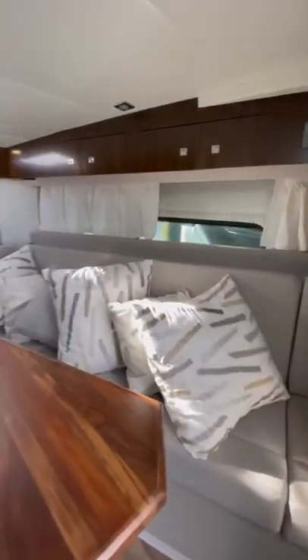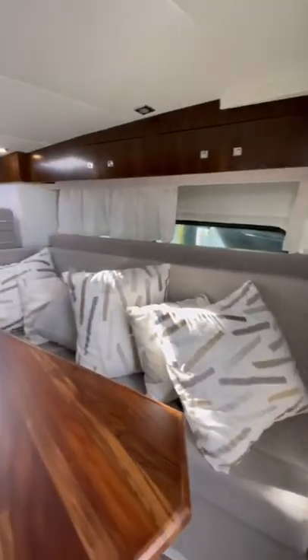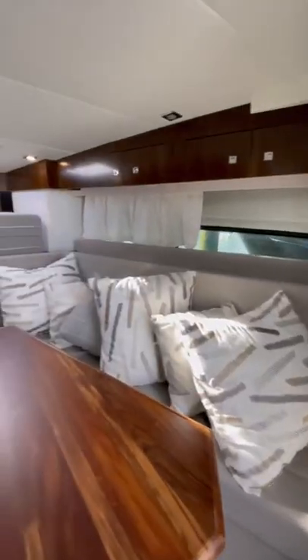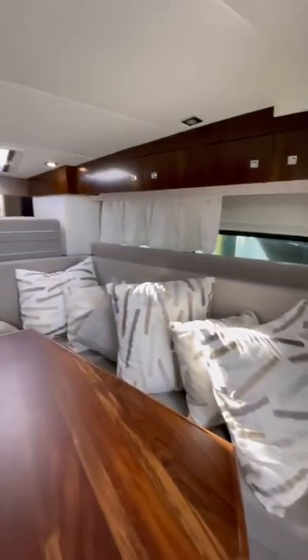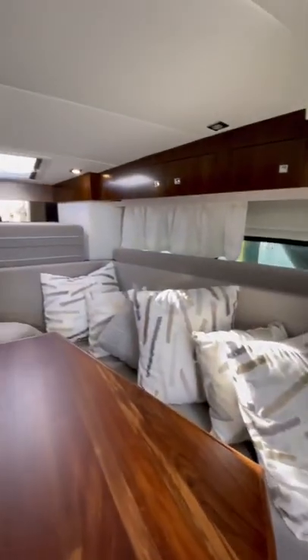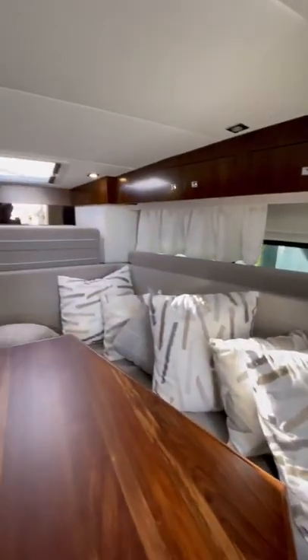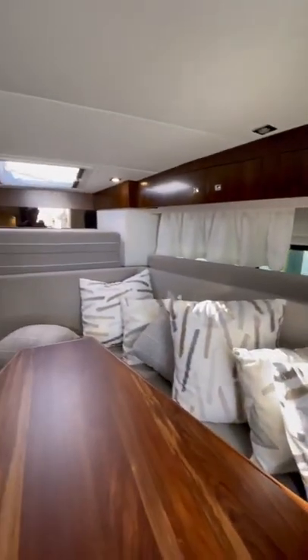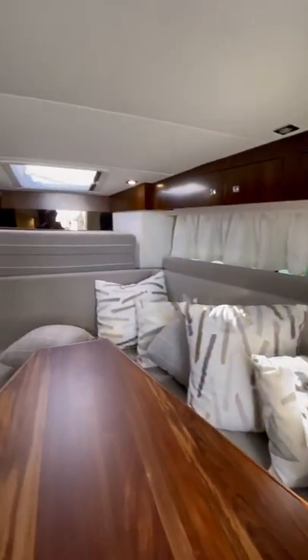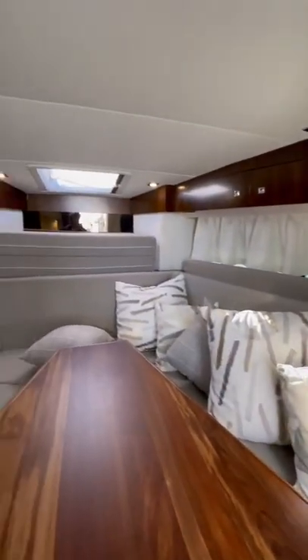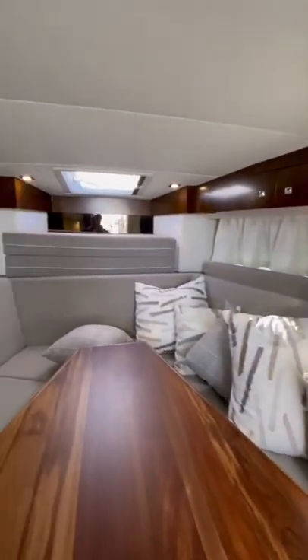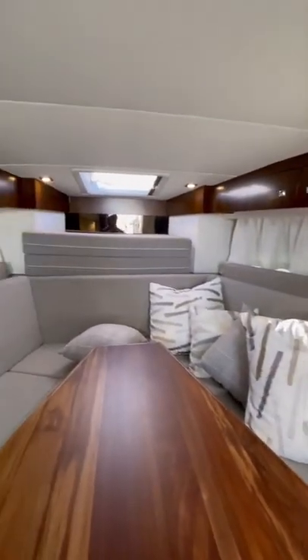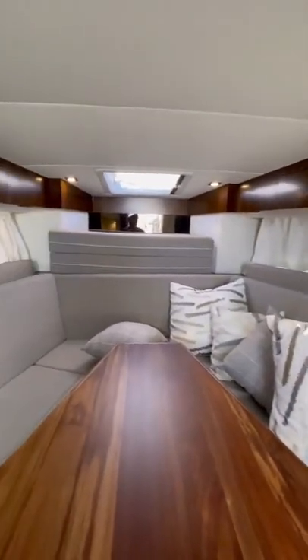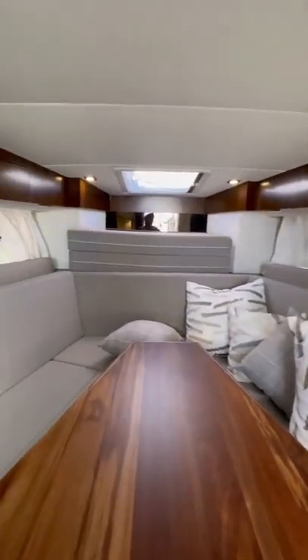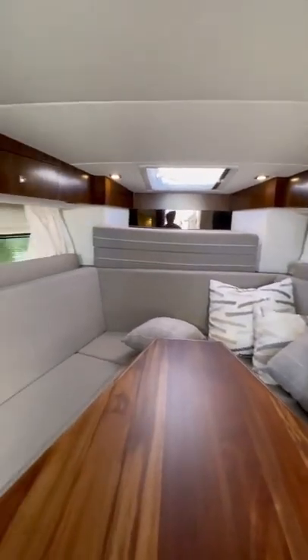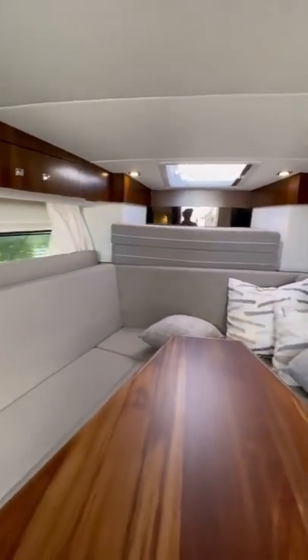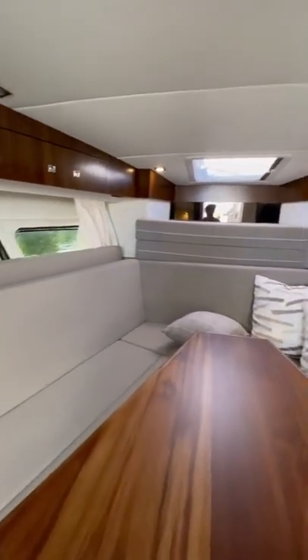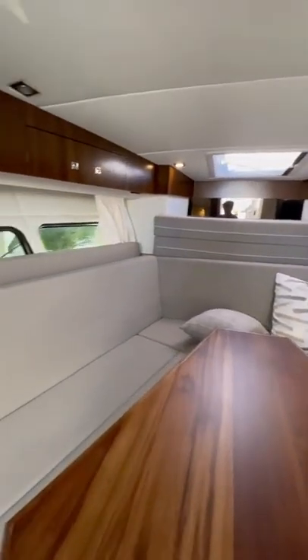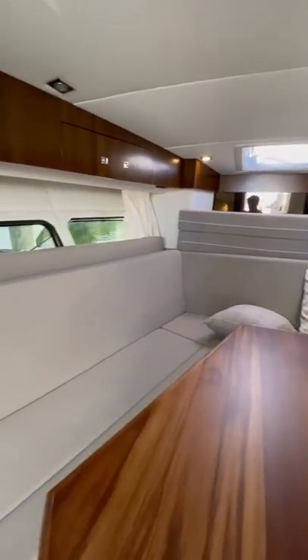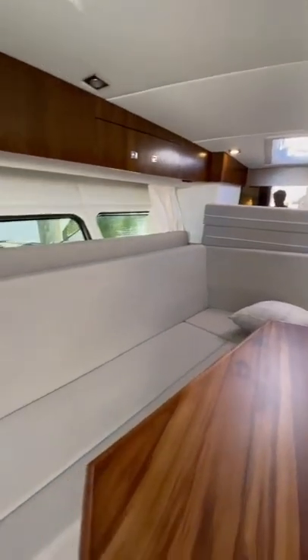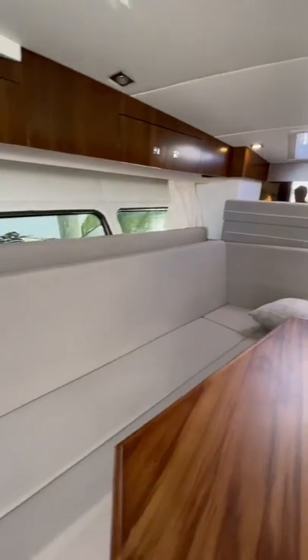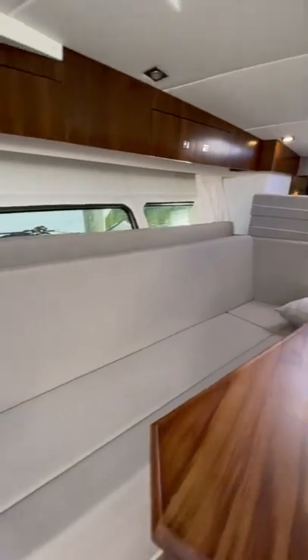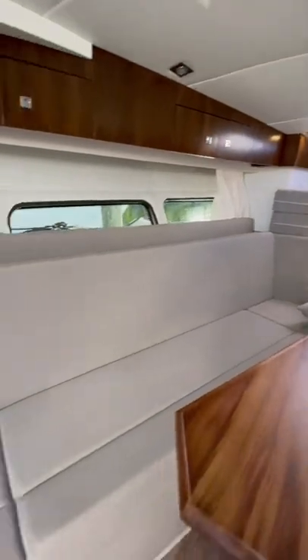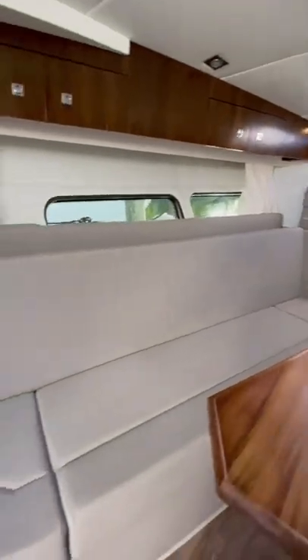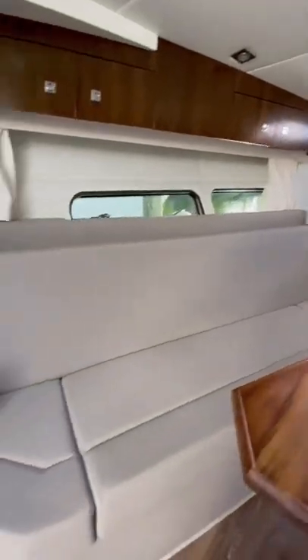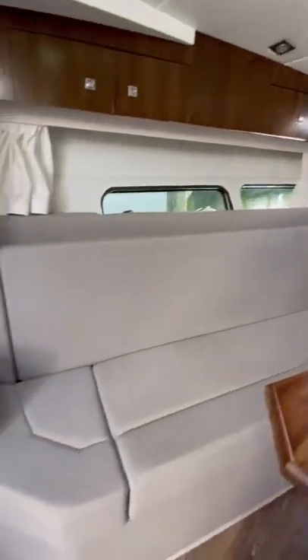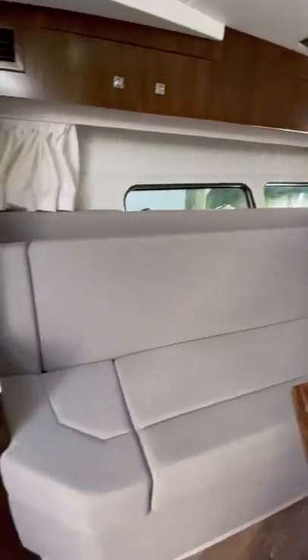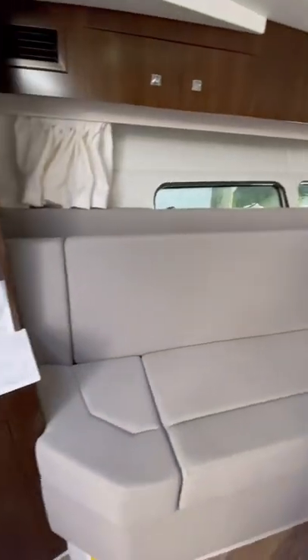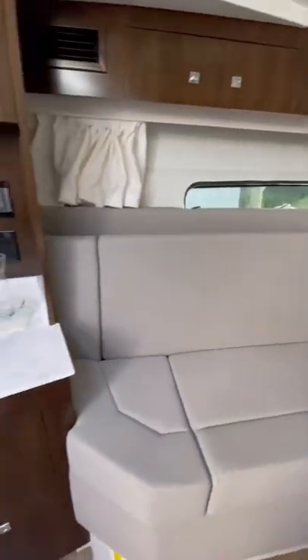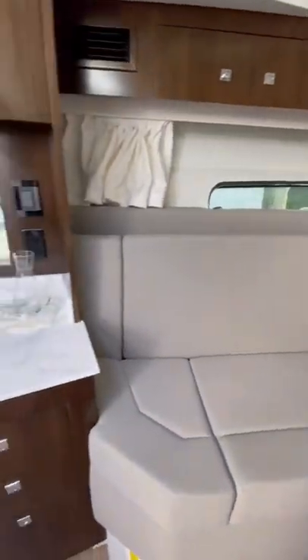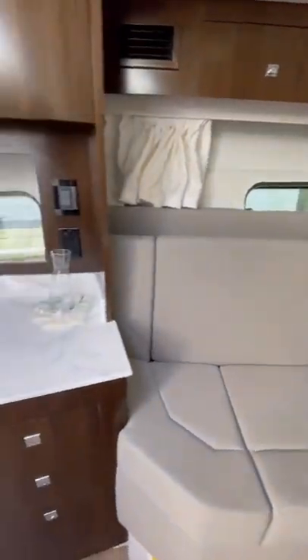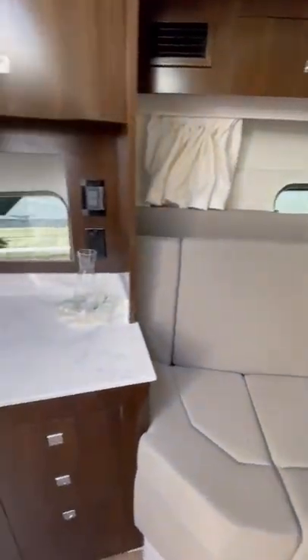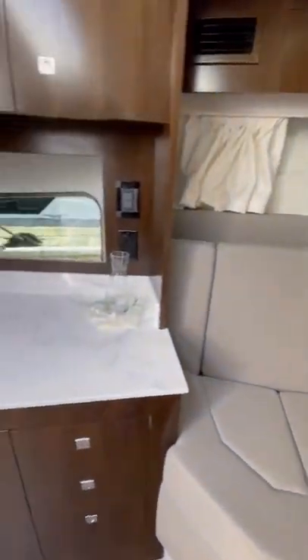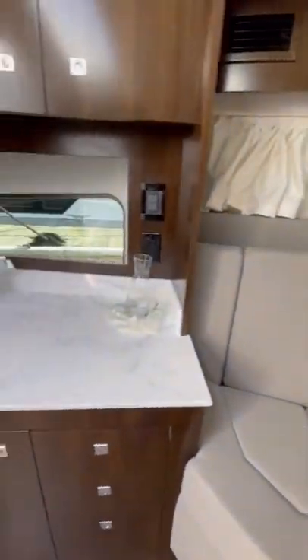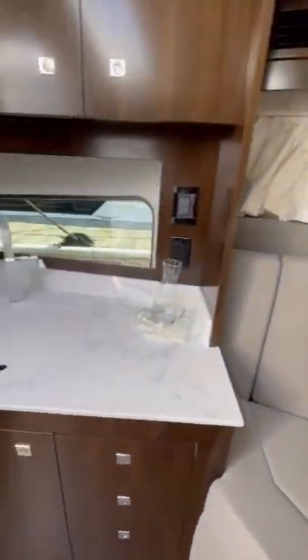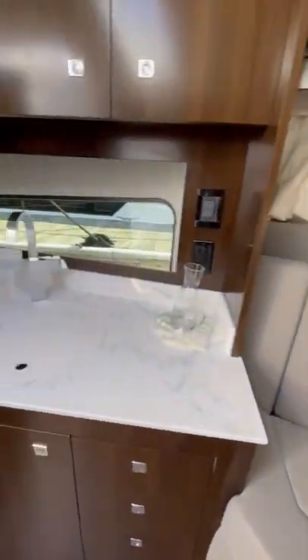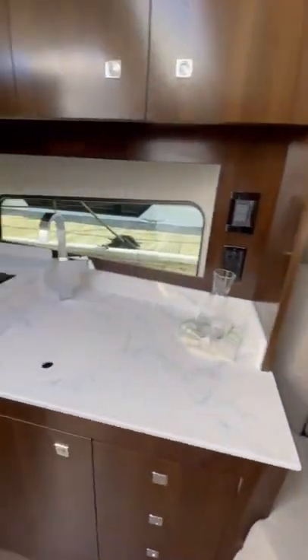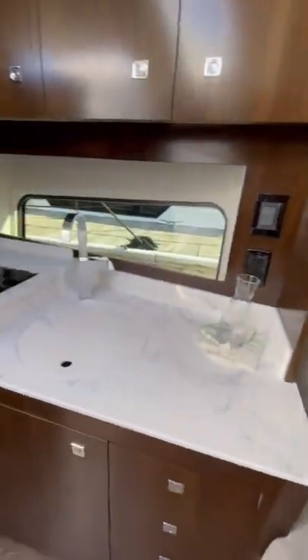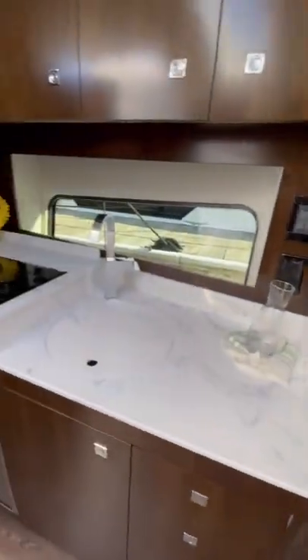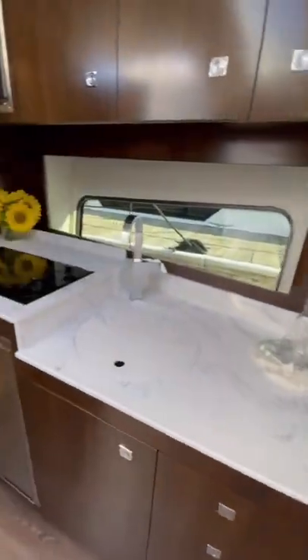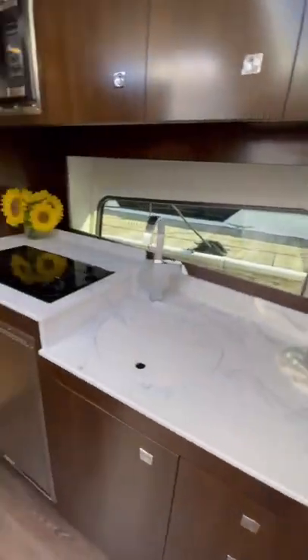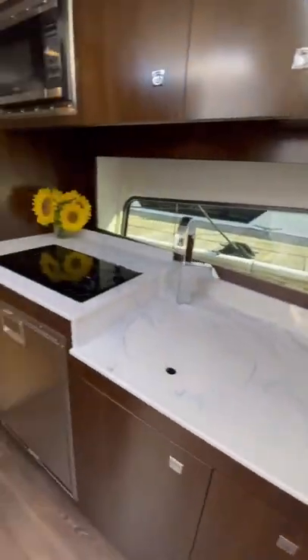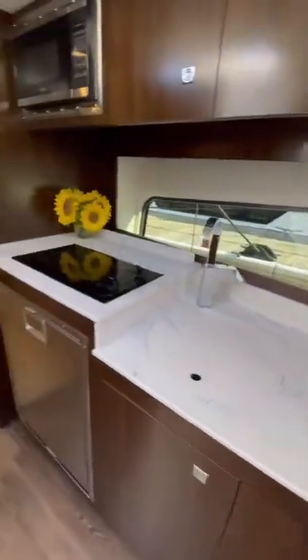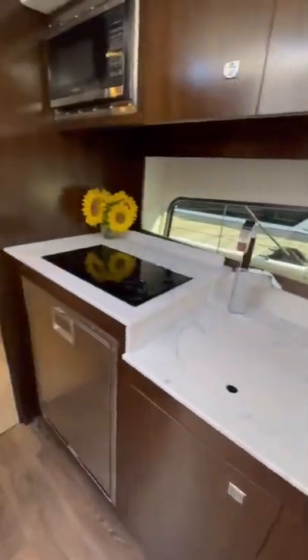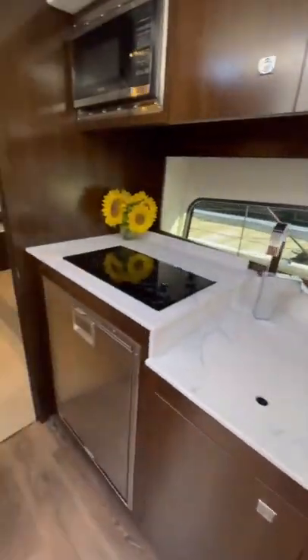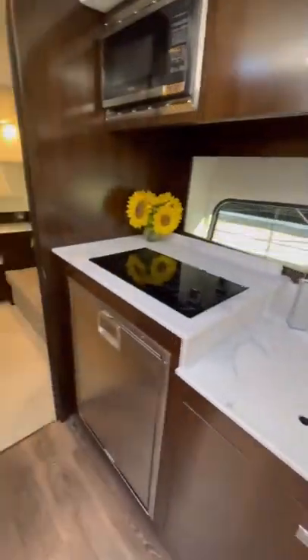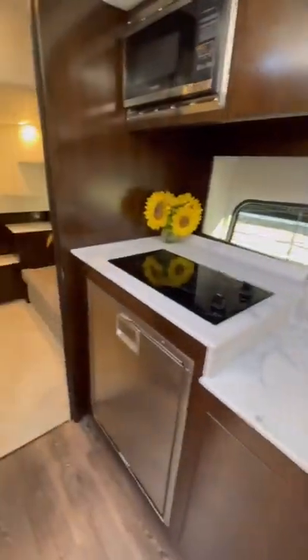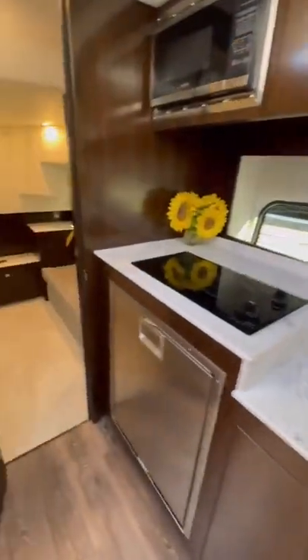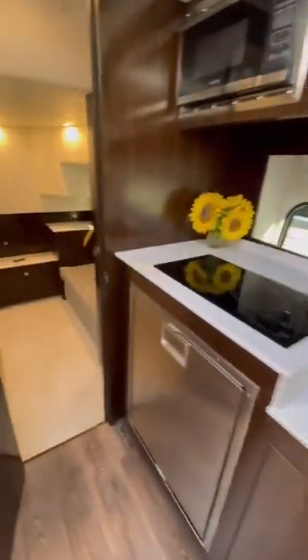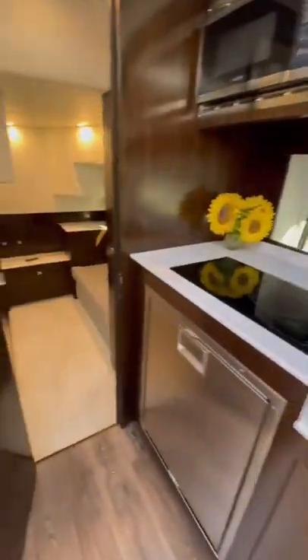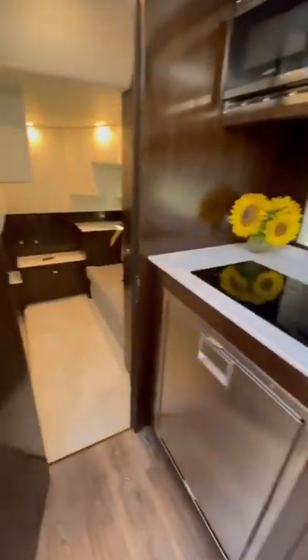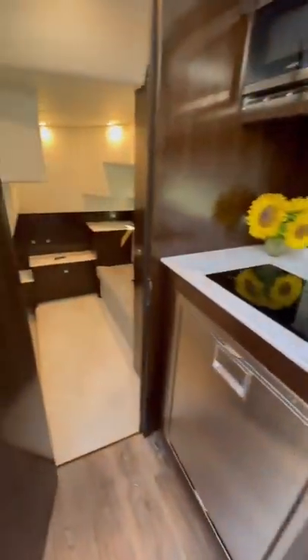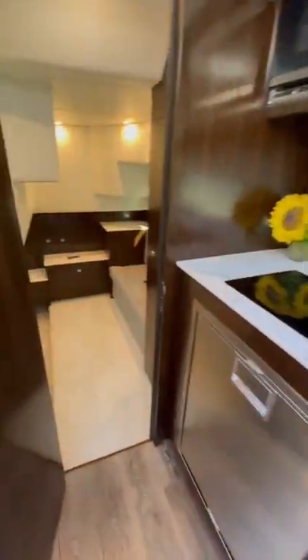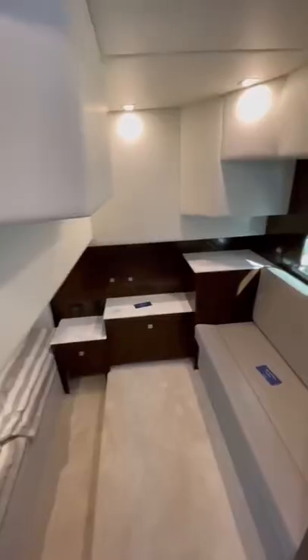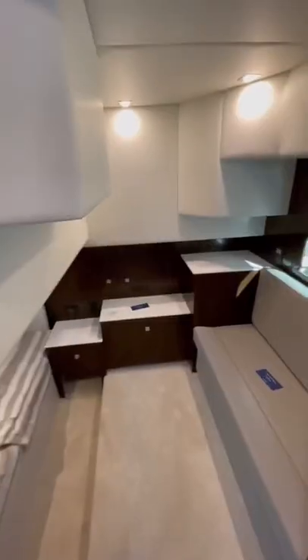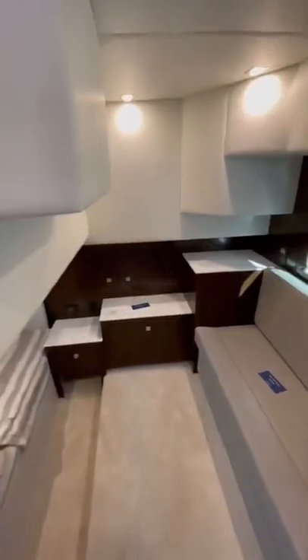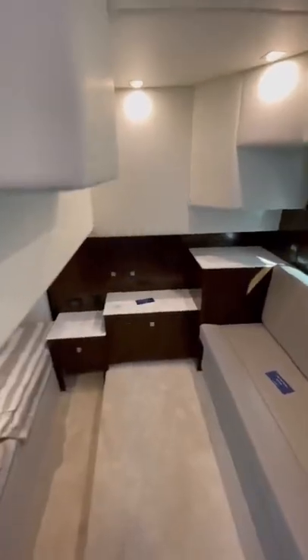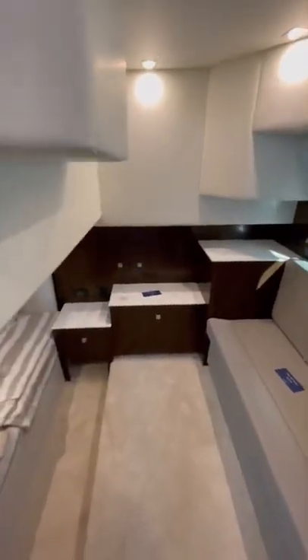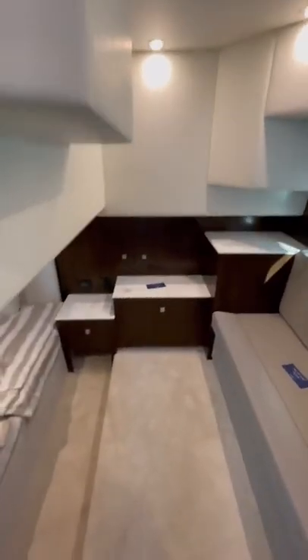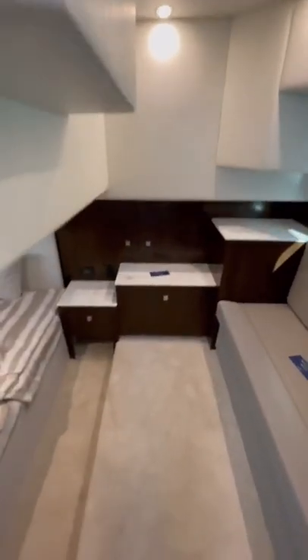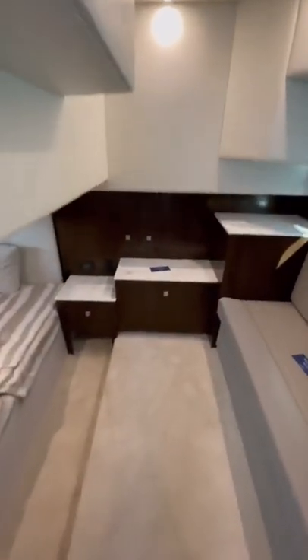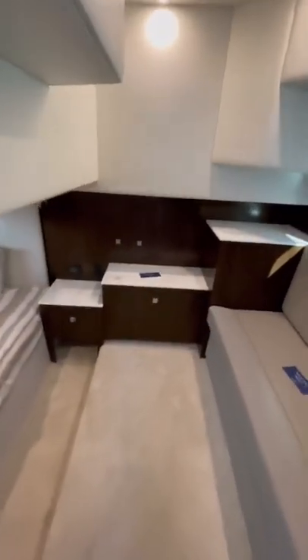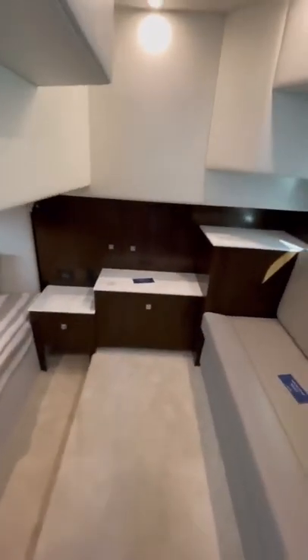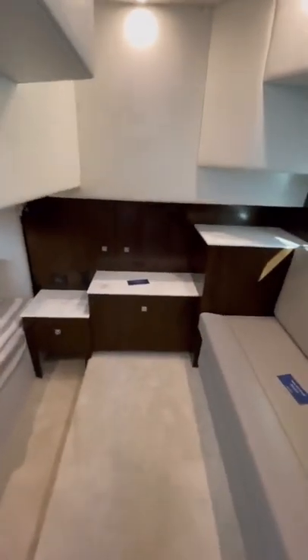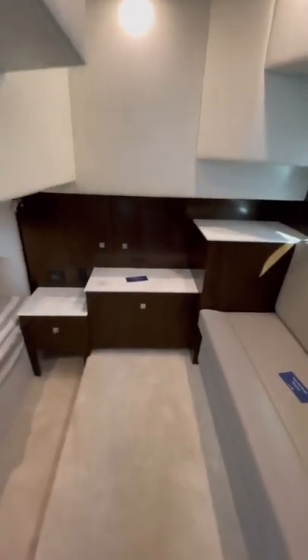Down in the cabin you'll find a u-shaped dinette that converts into a full-size berth. You also get a full galley with an integrated fridge, oven, and a cooktop.